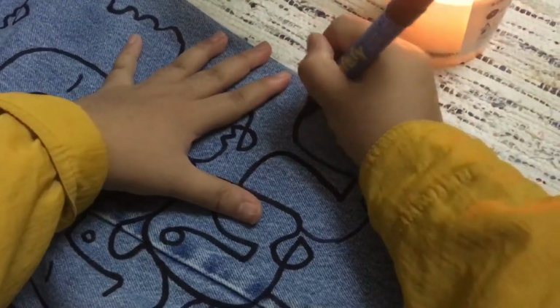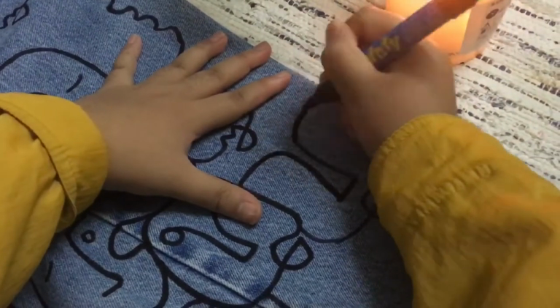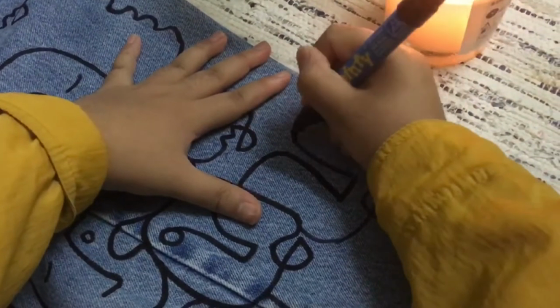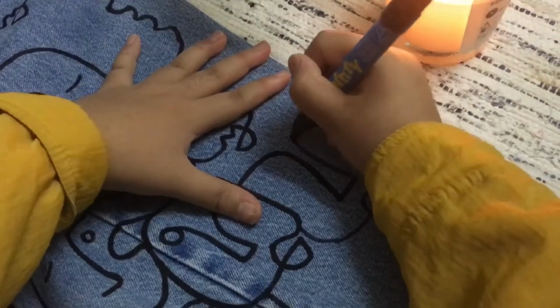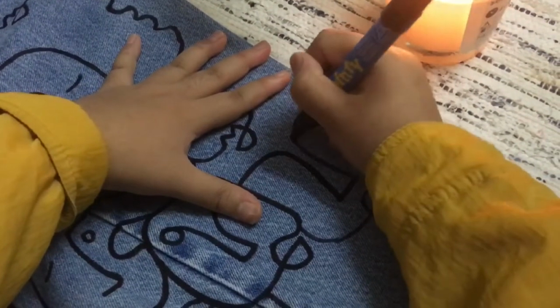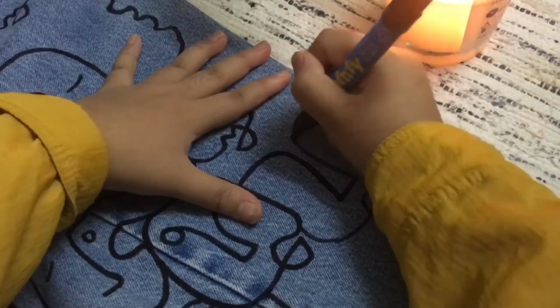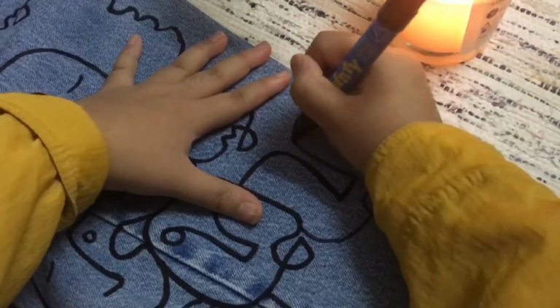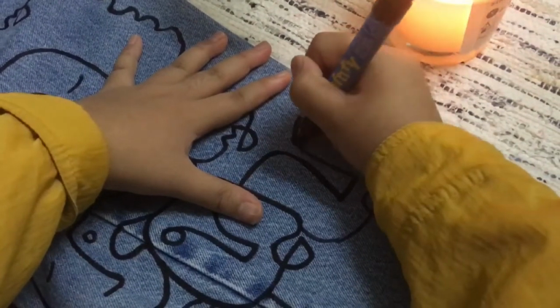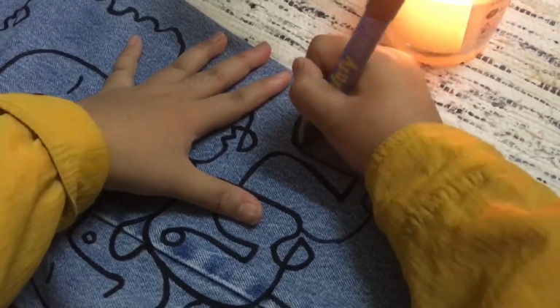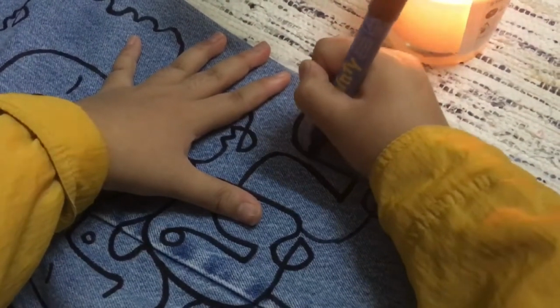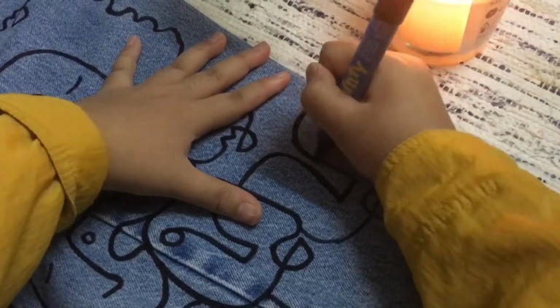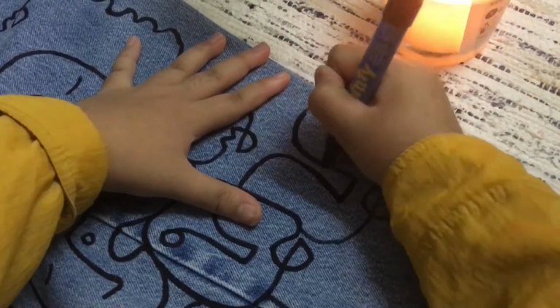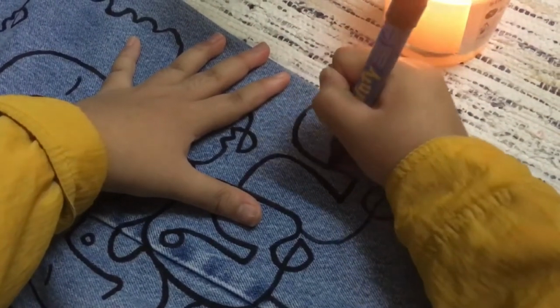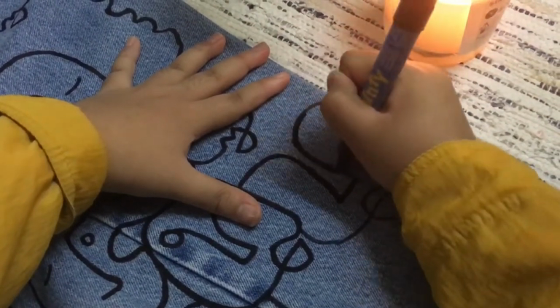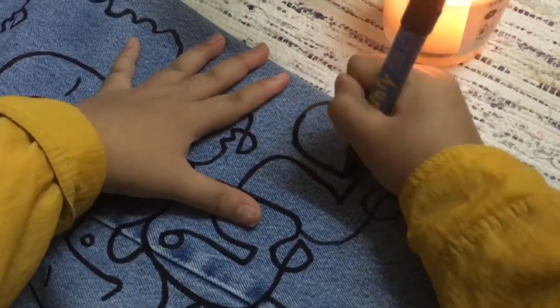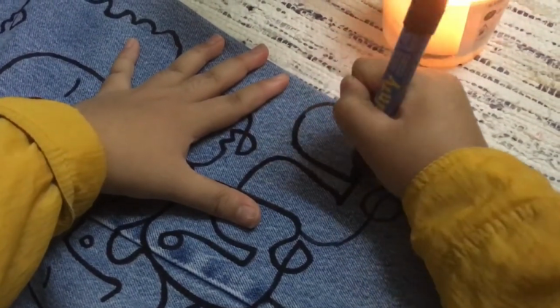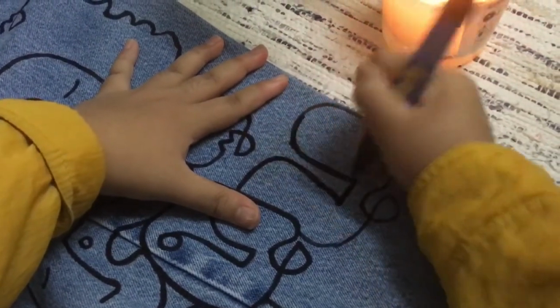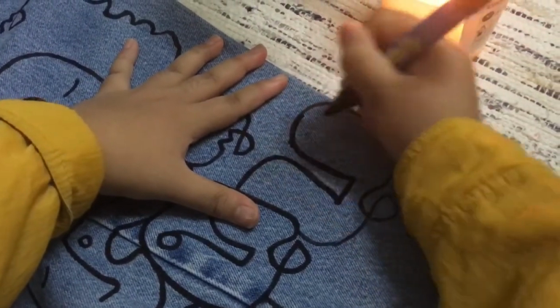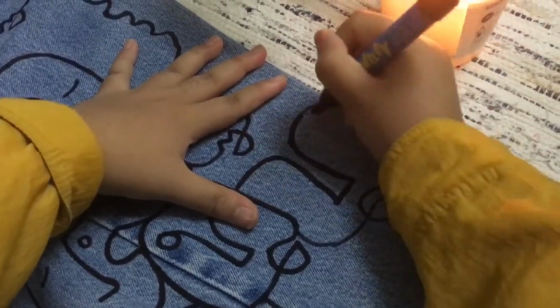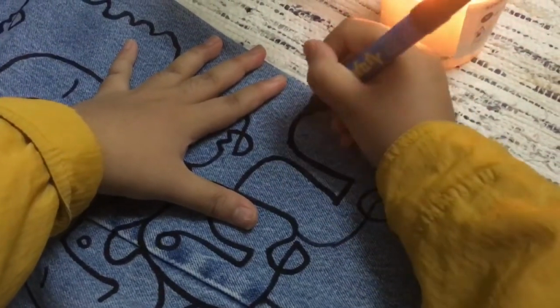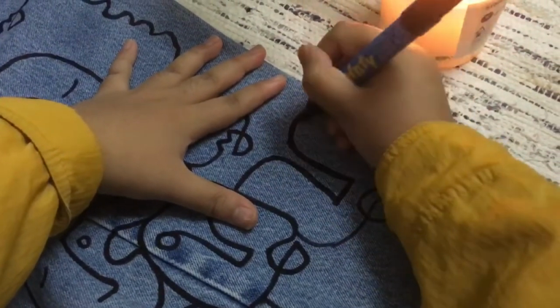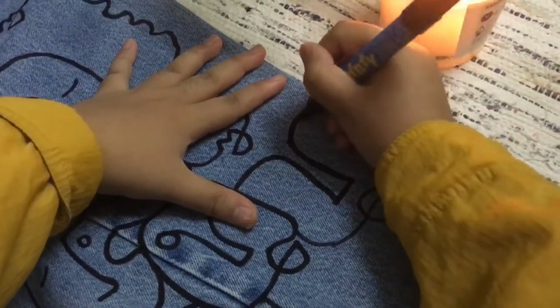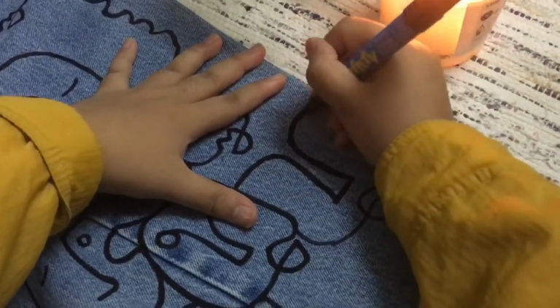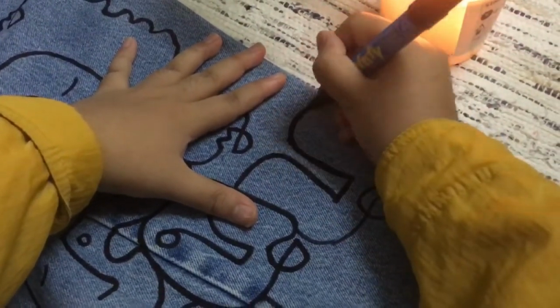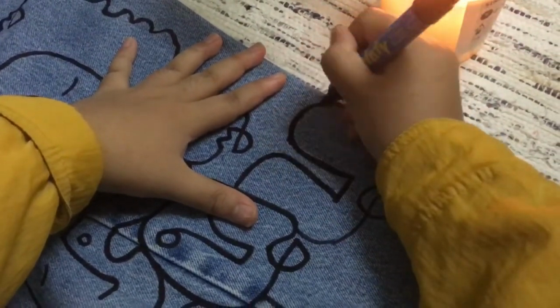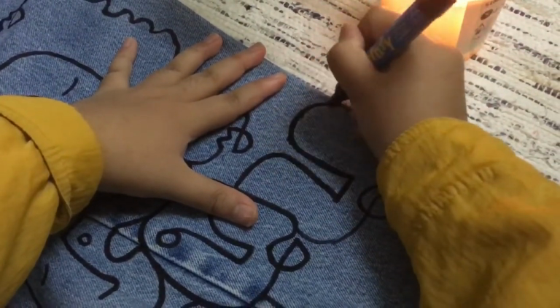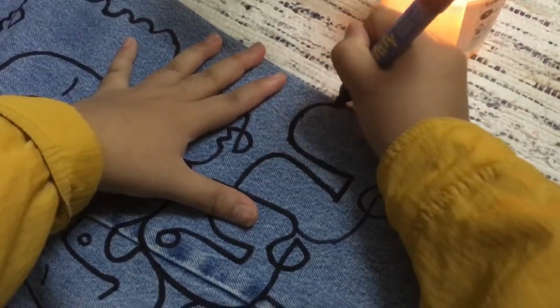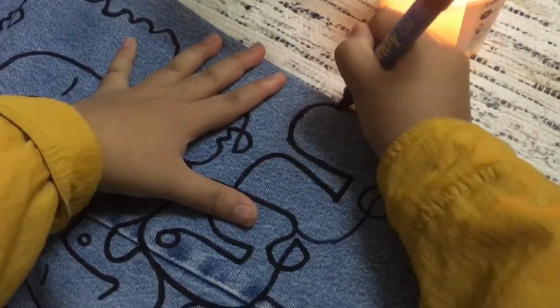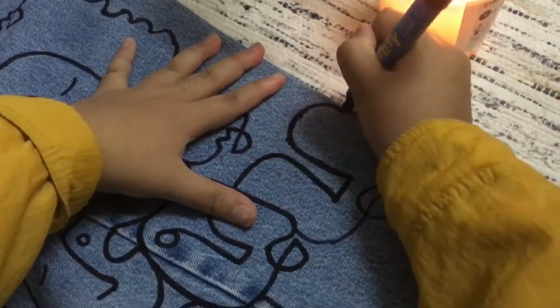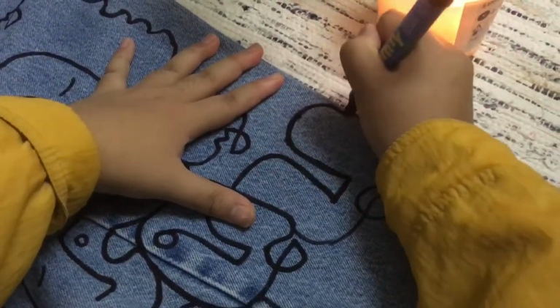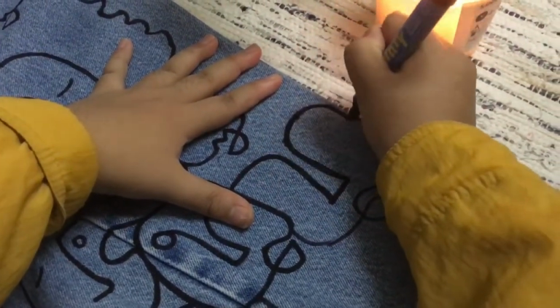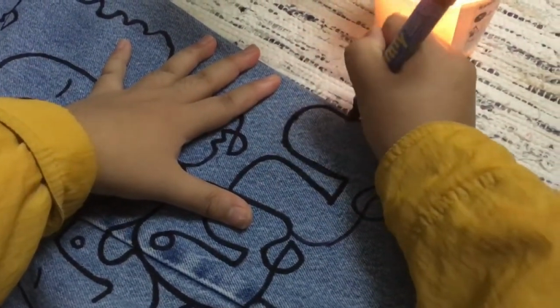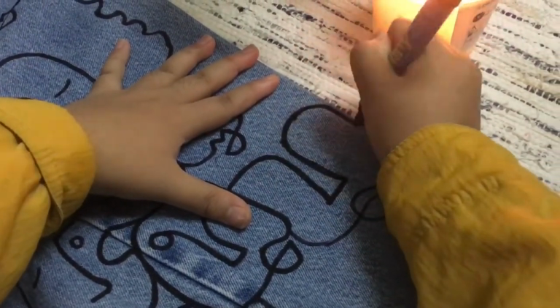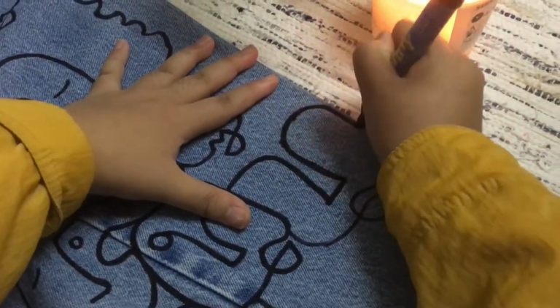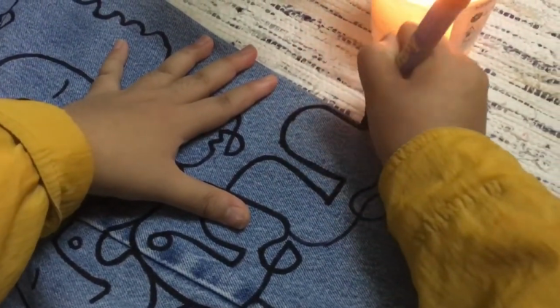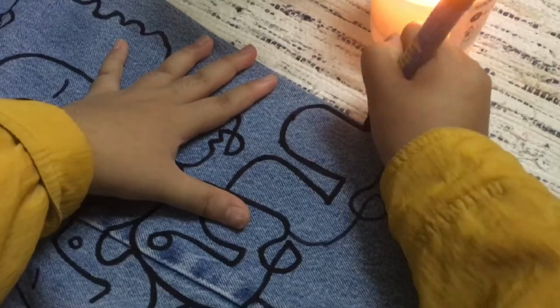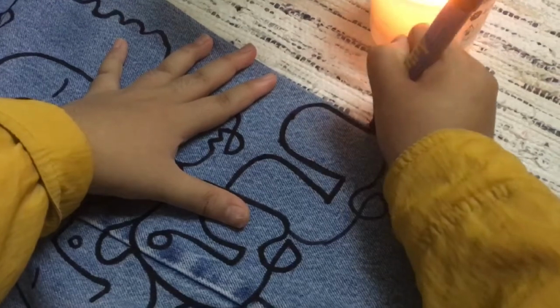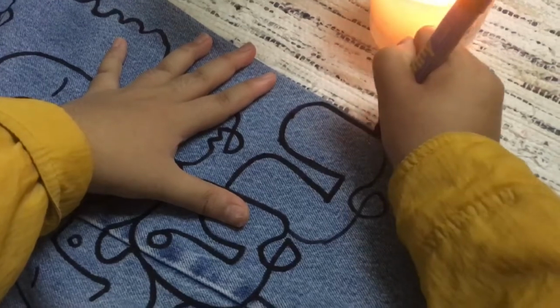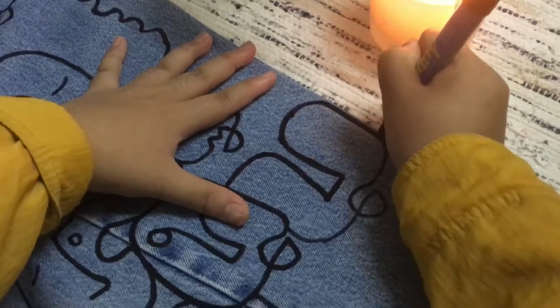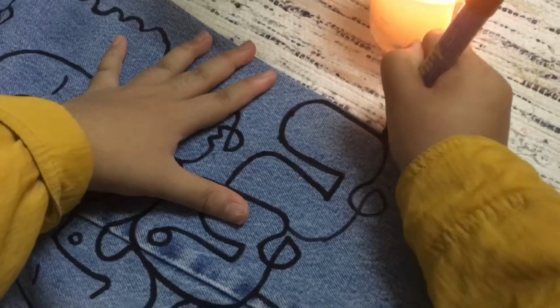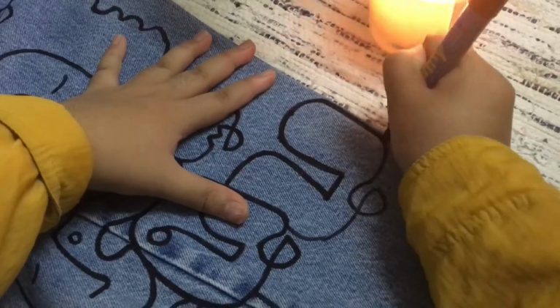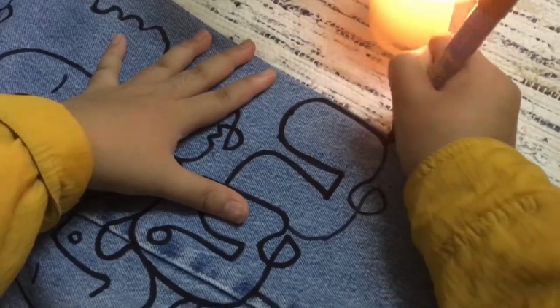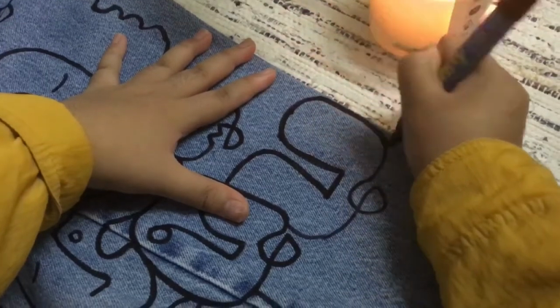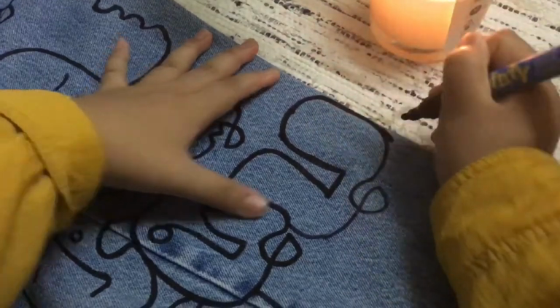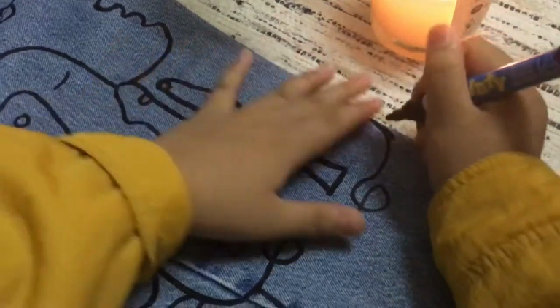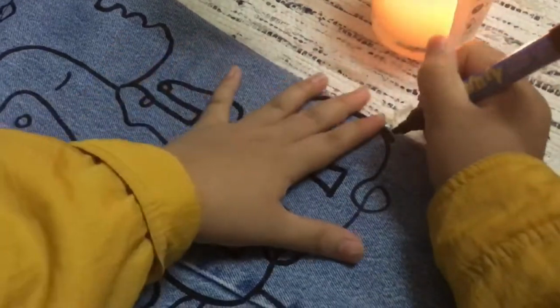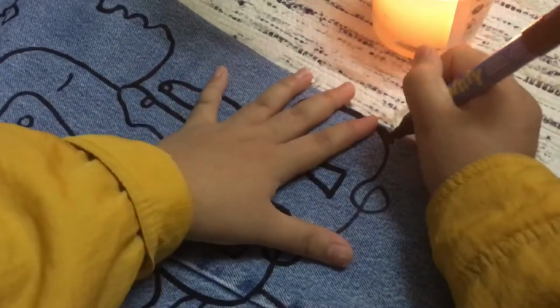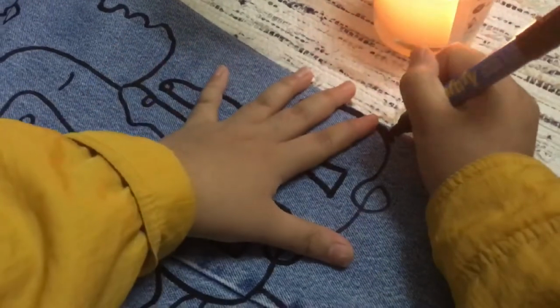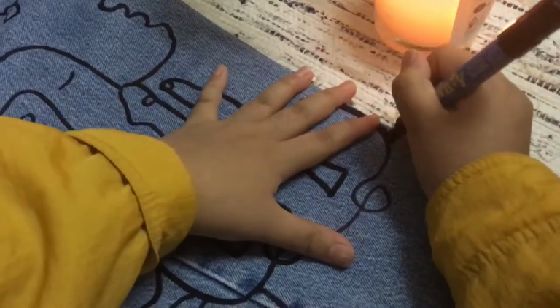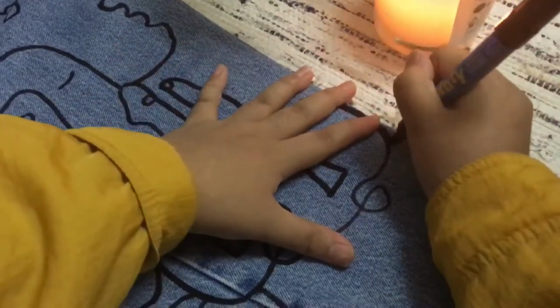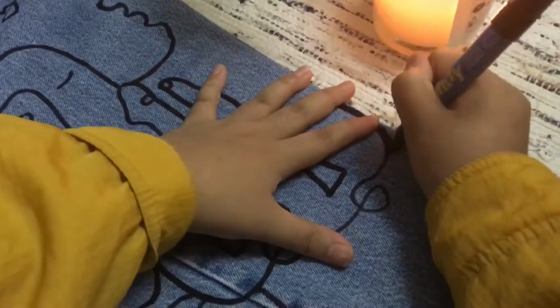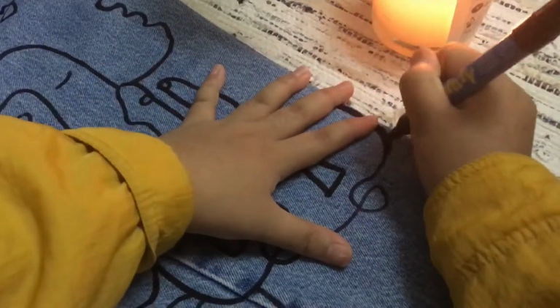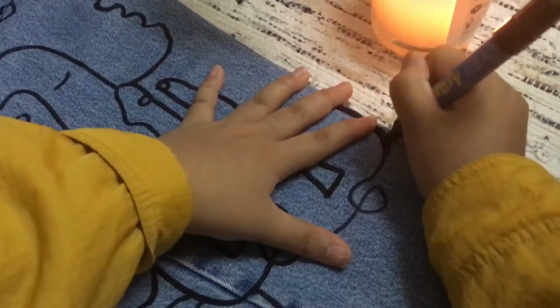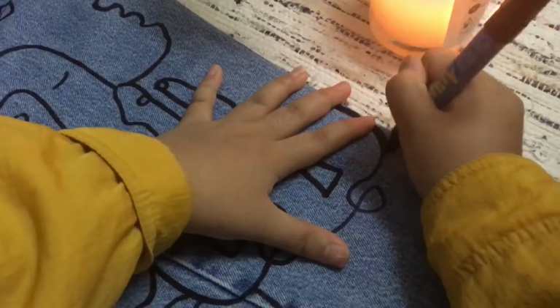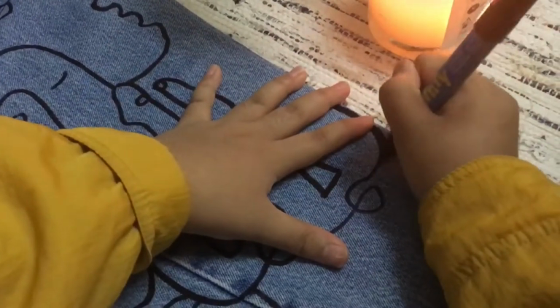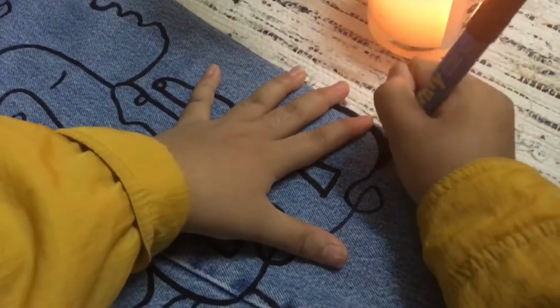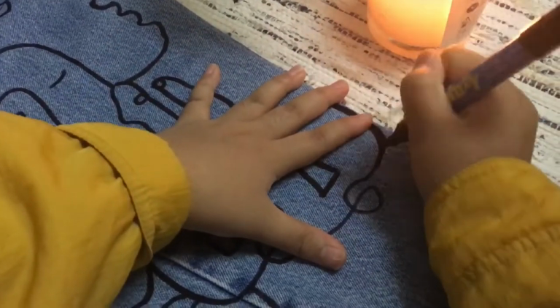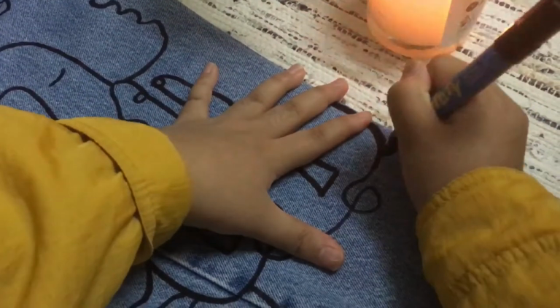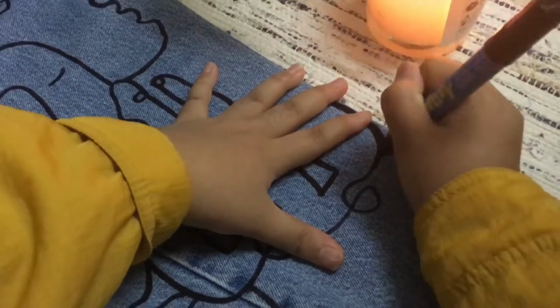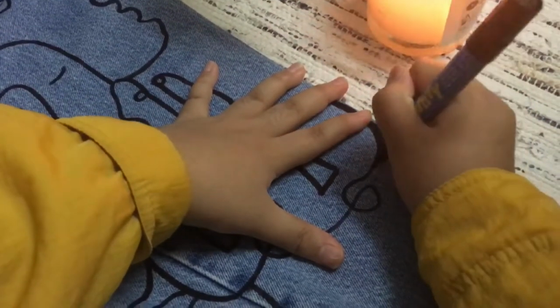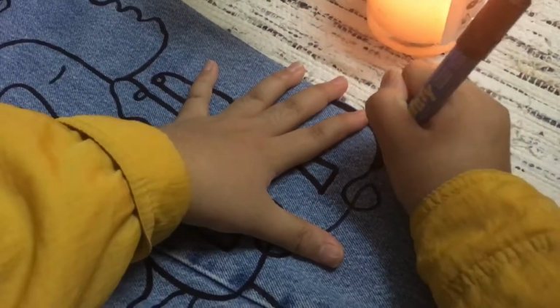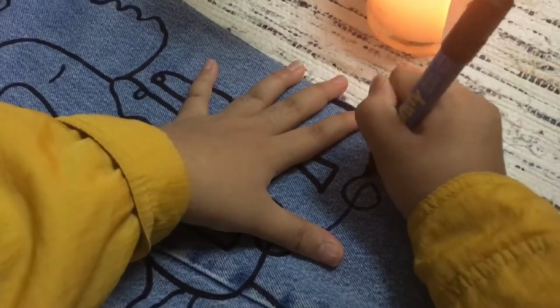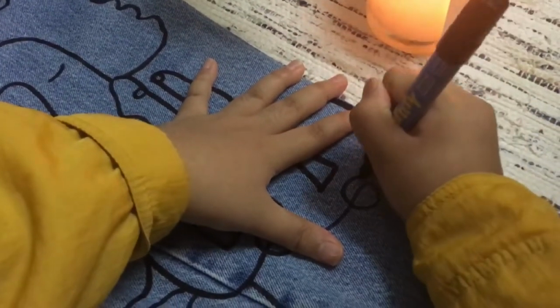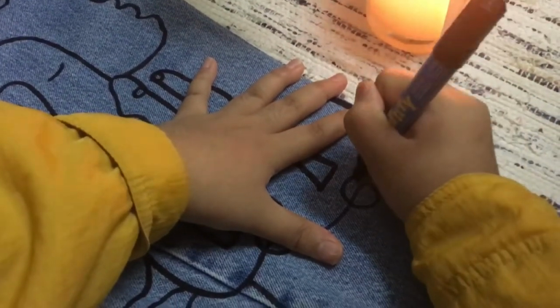If you want your lines to be more bold and sharp, I suggest you to overline it twice or more.